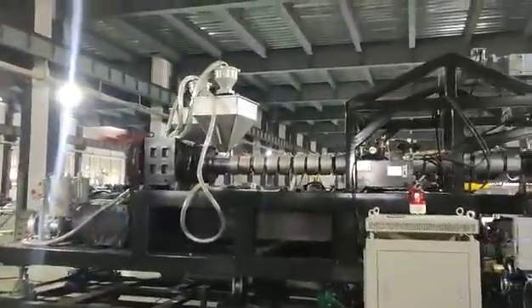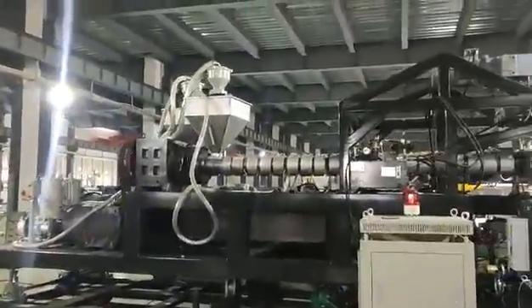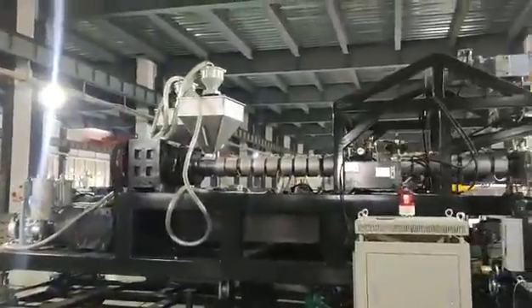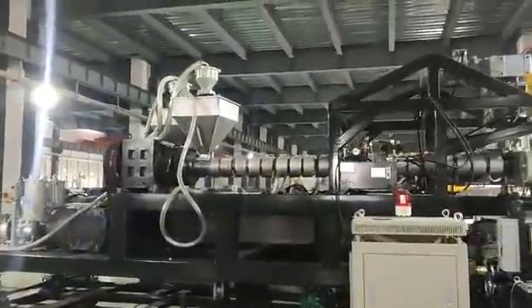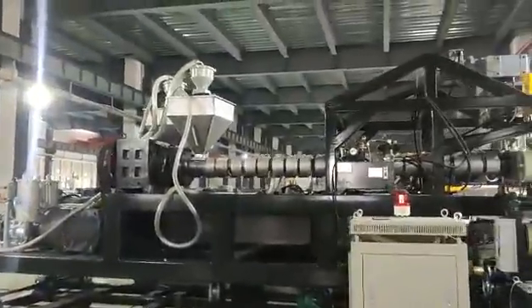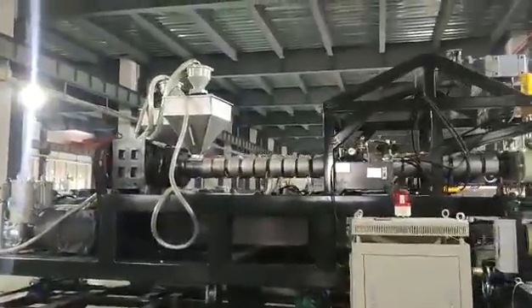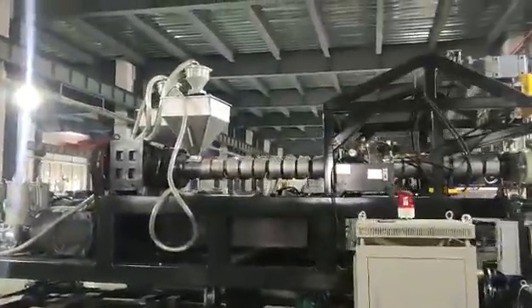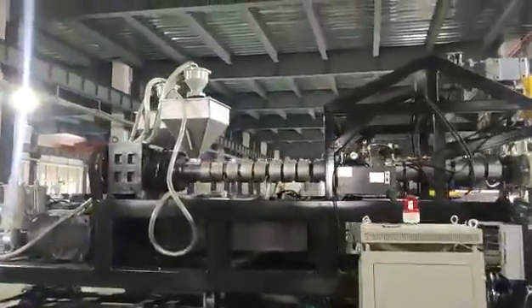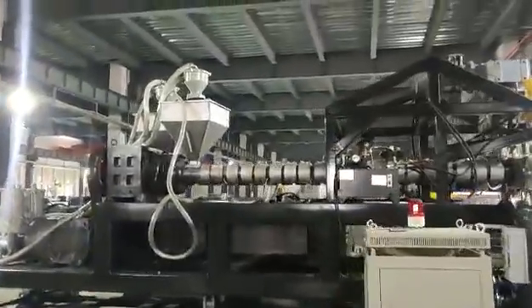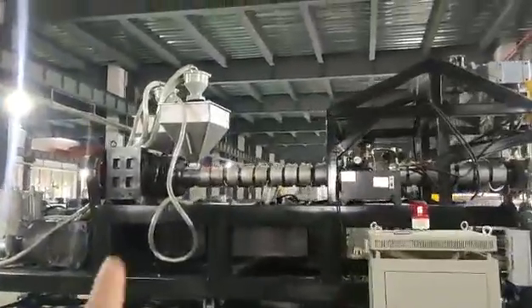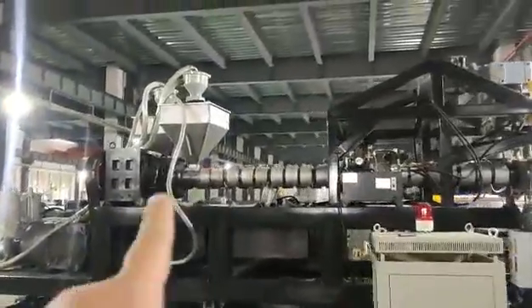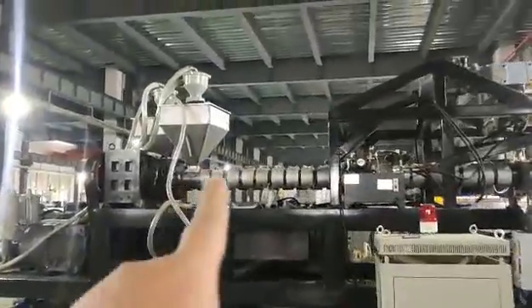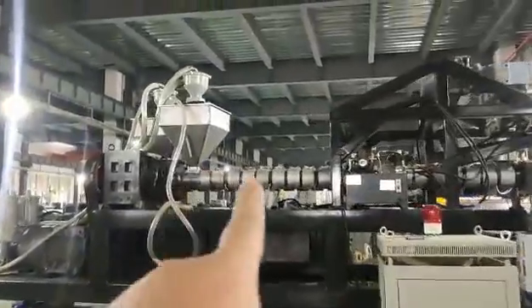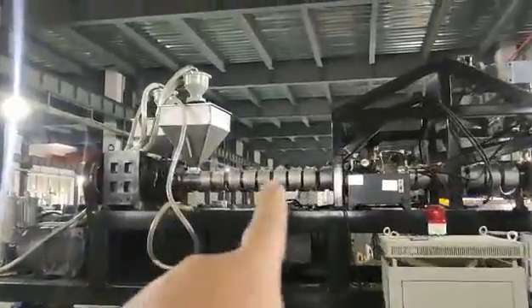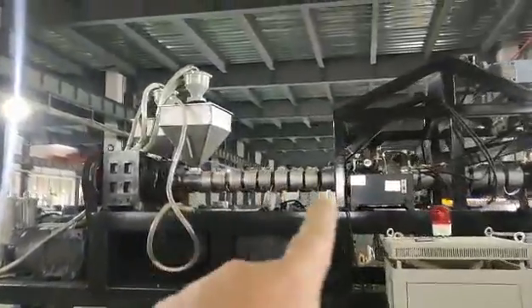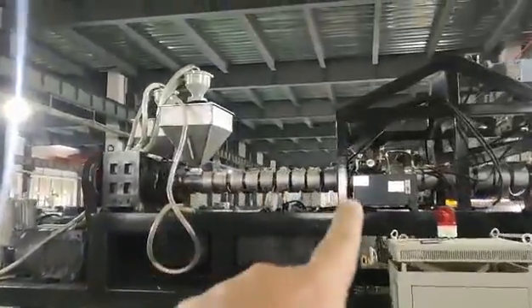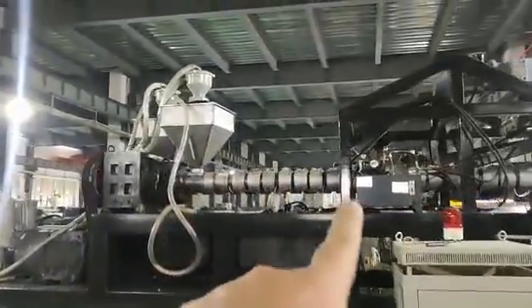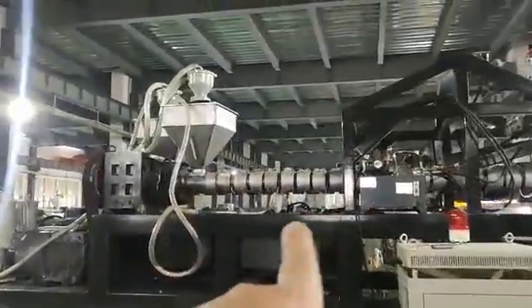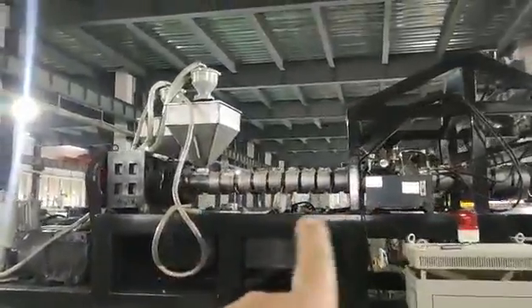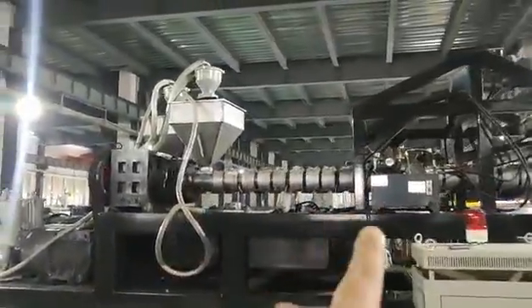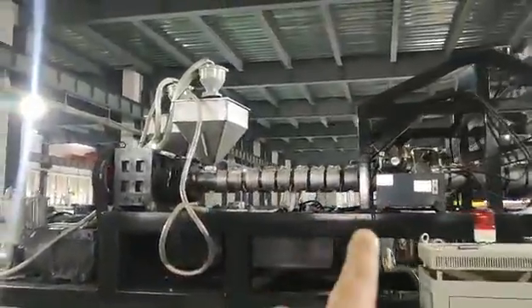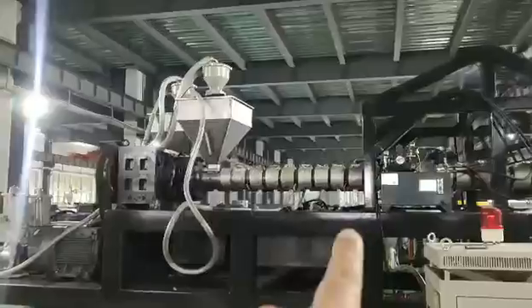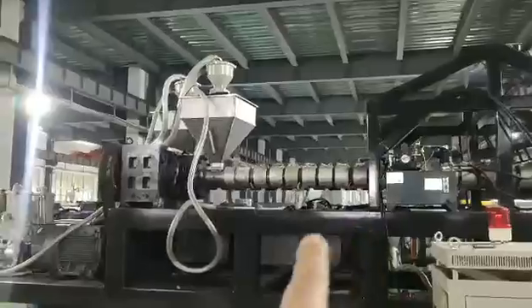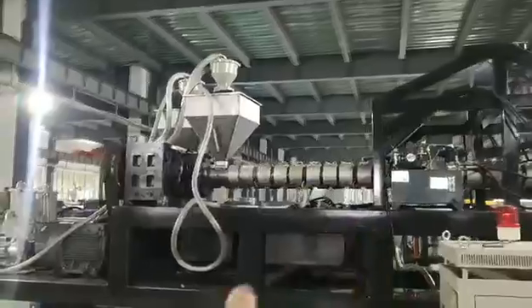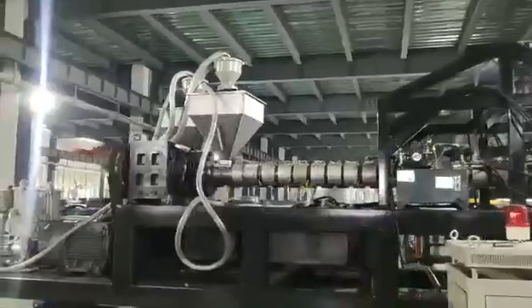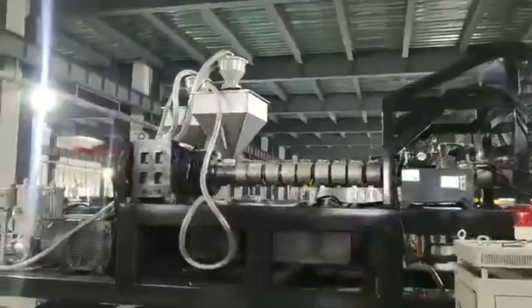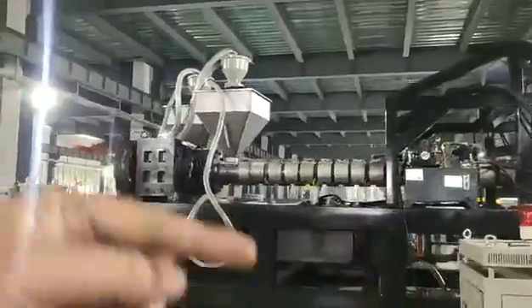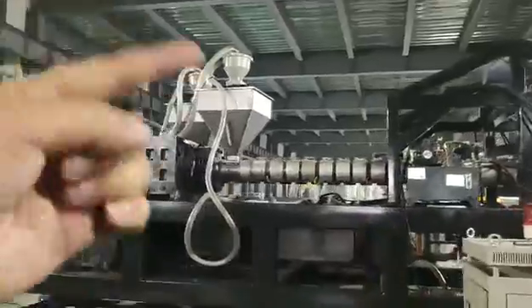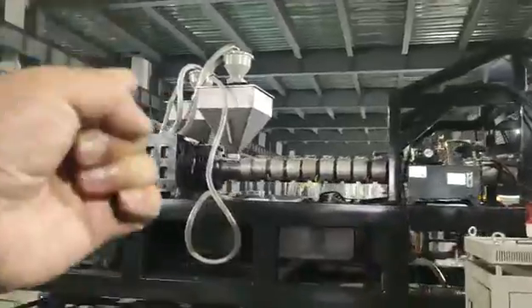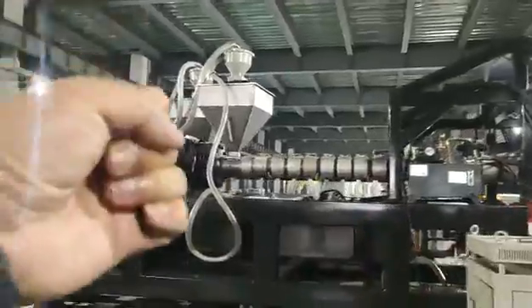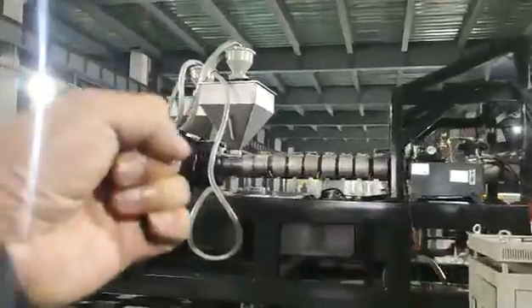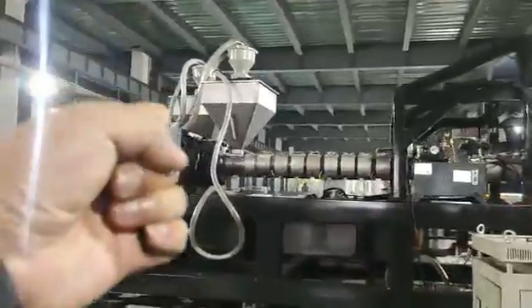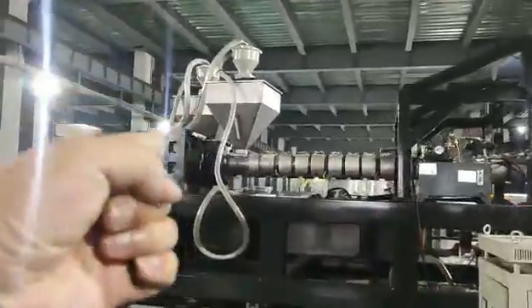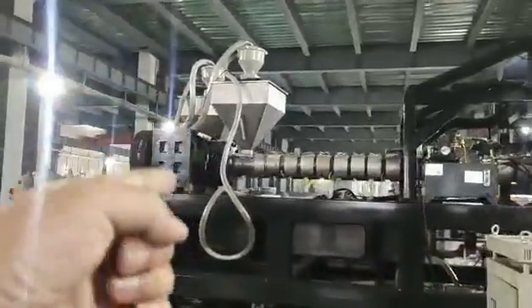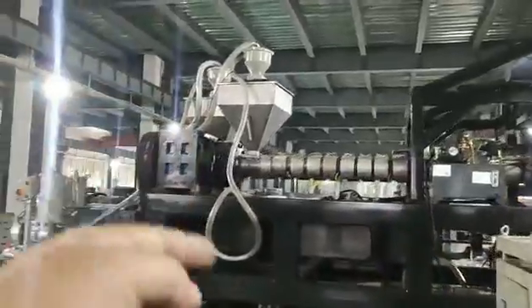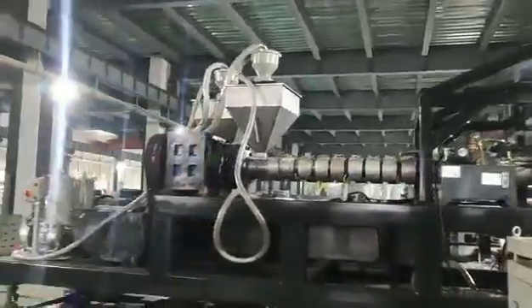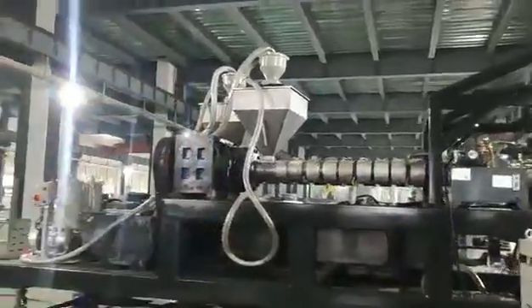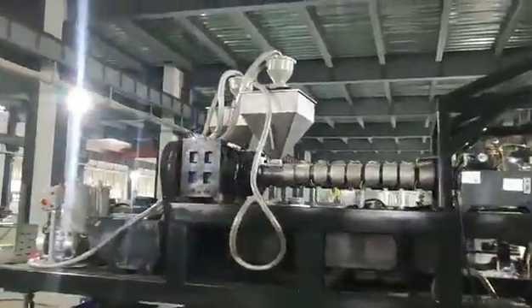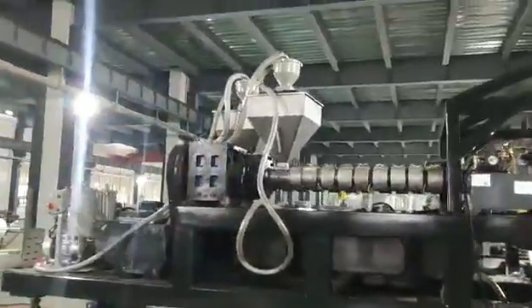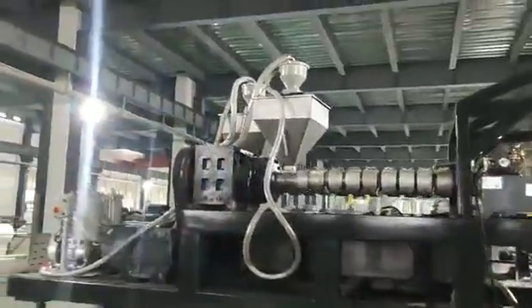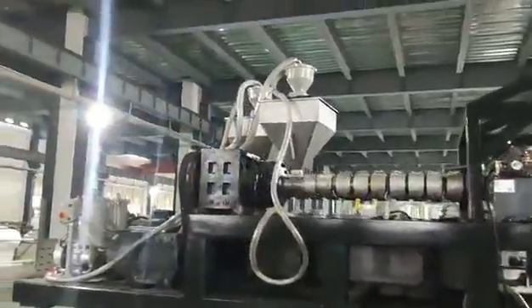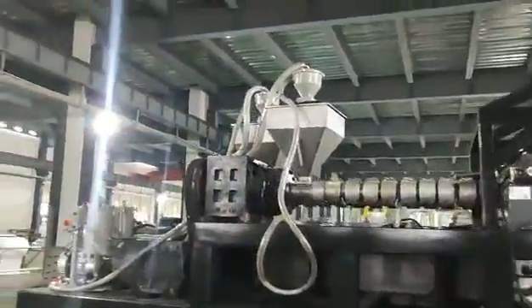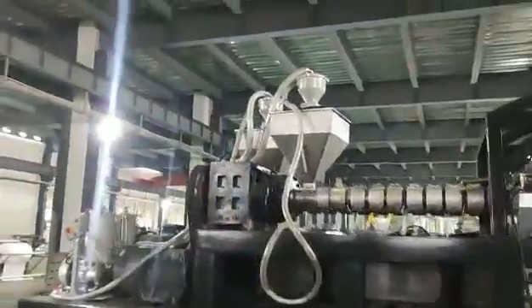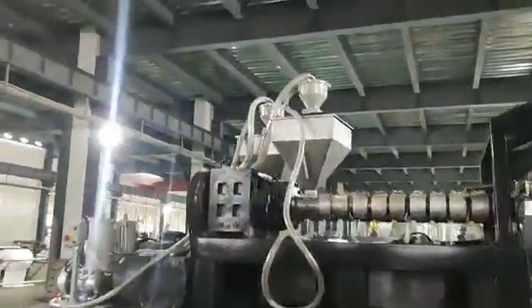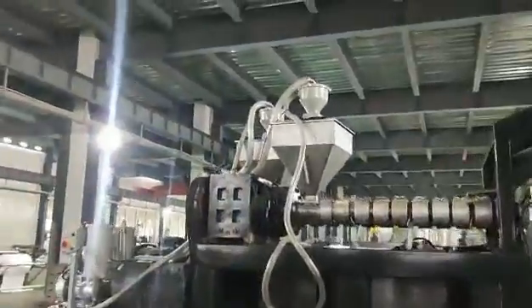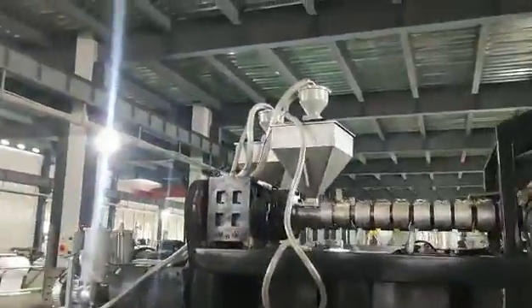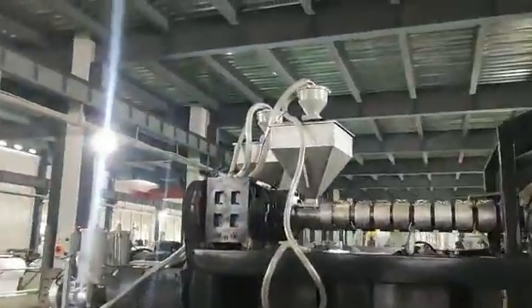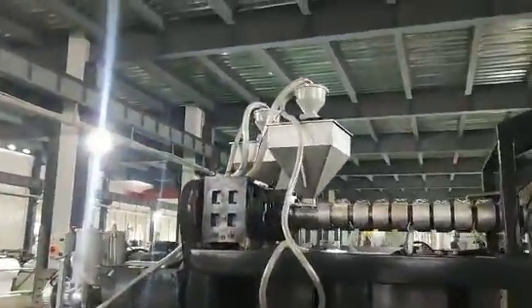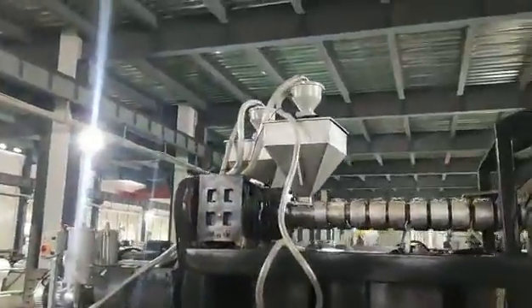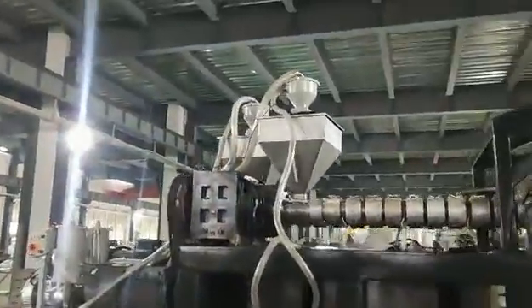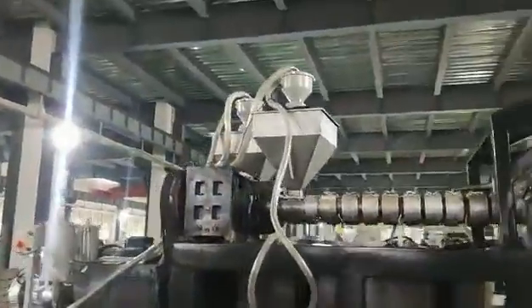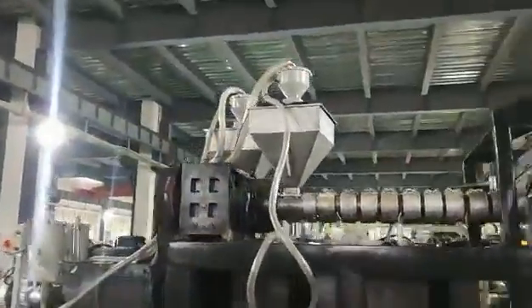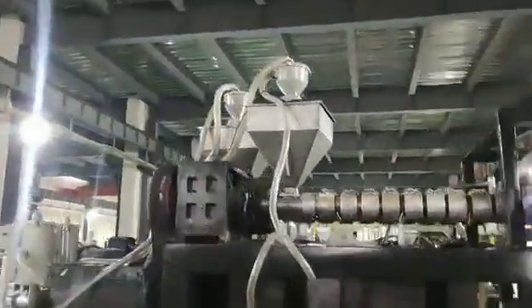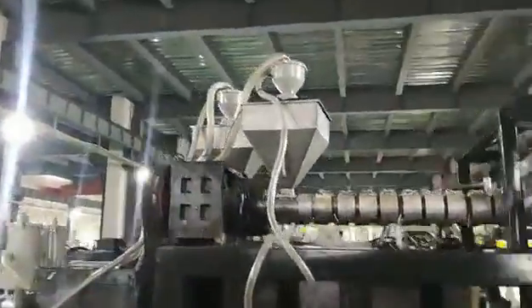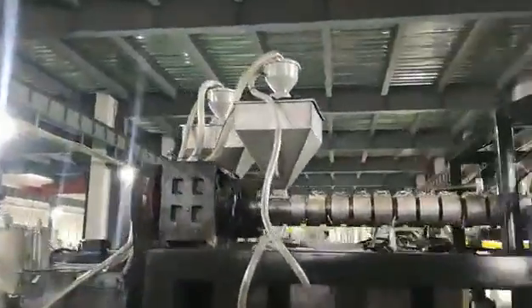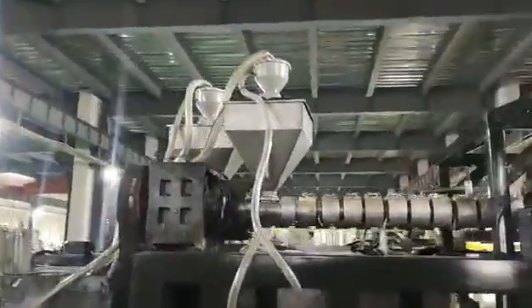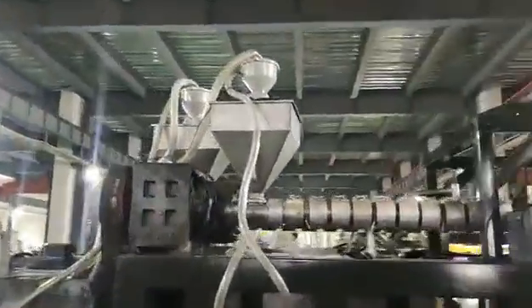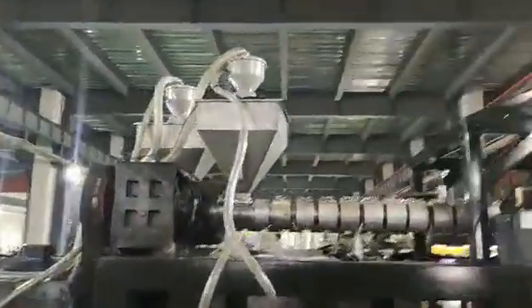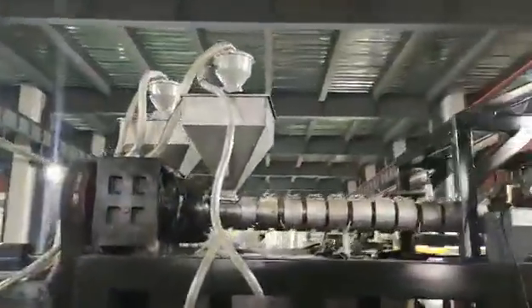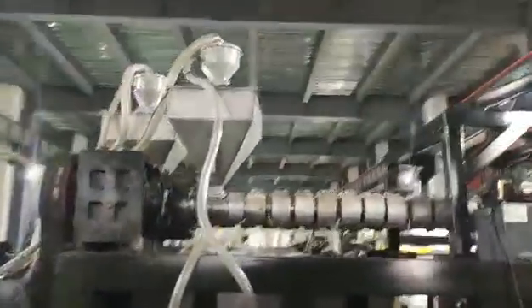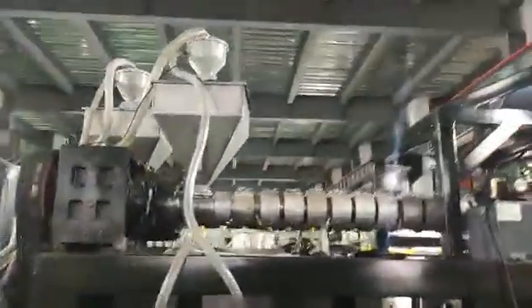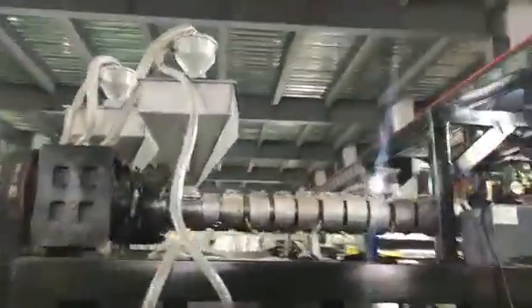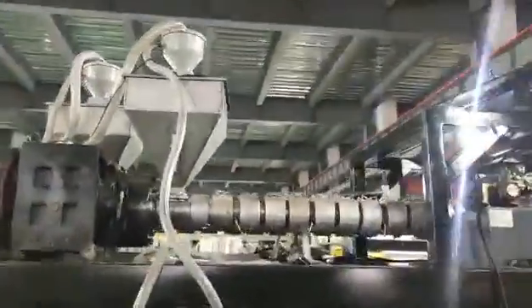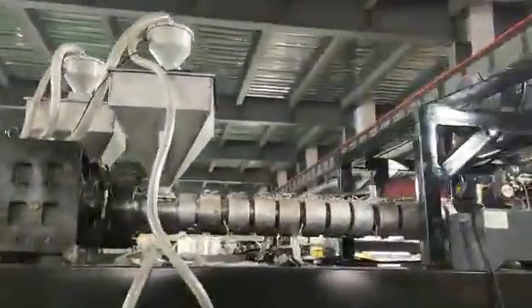This is a PE extruder, and the other one is a PLA extruder.